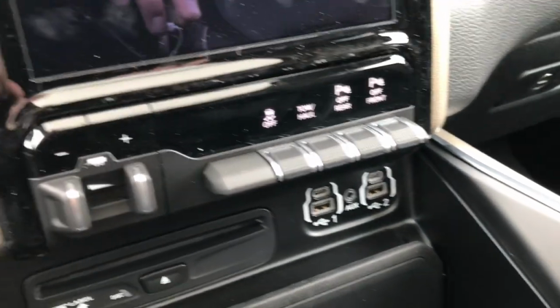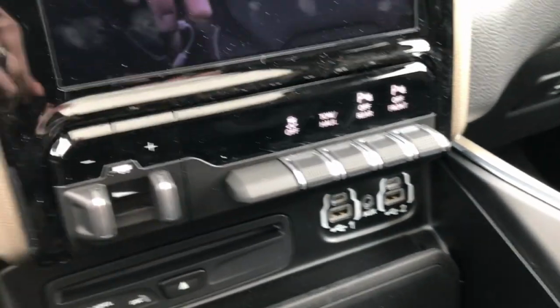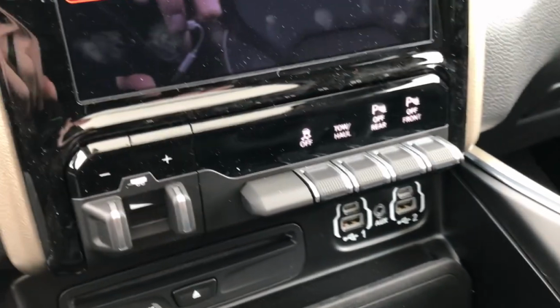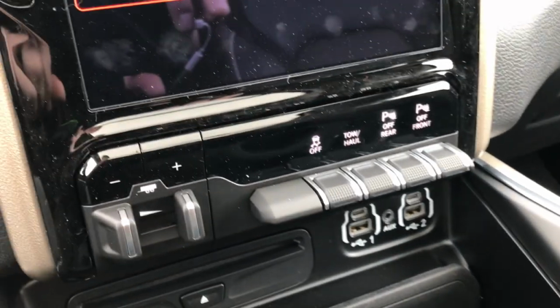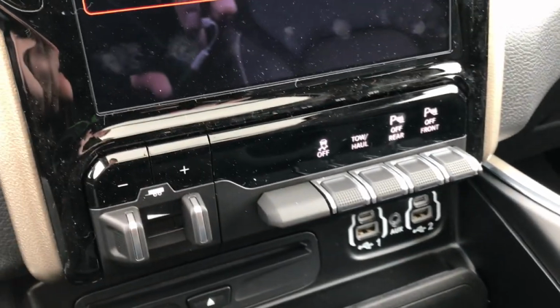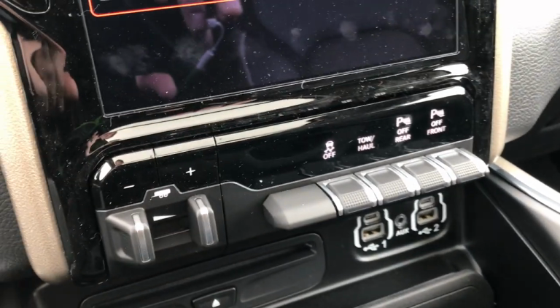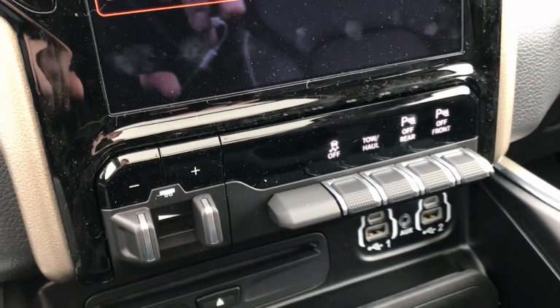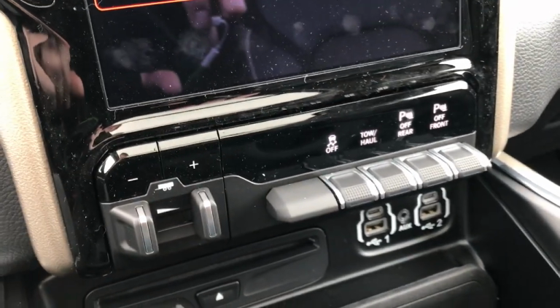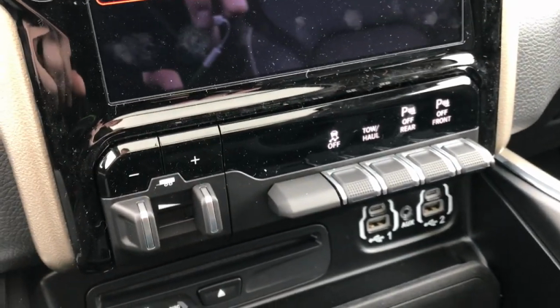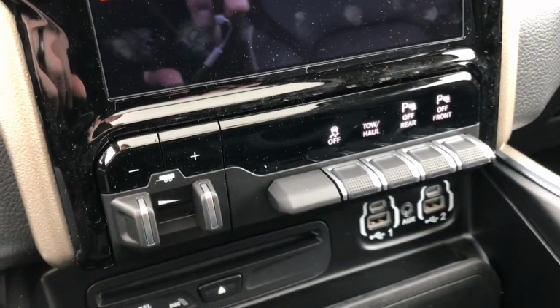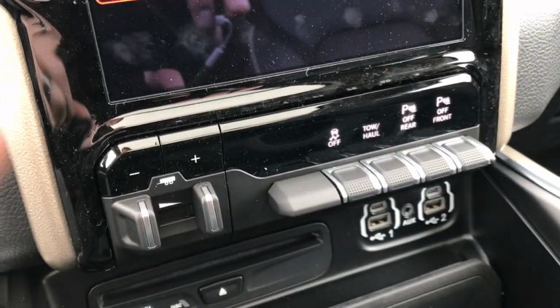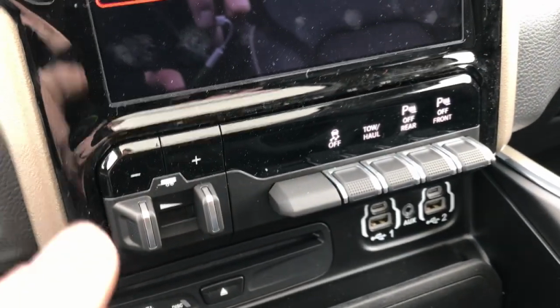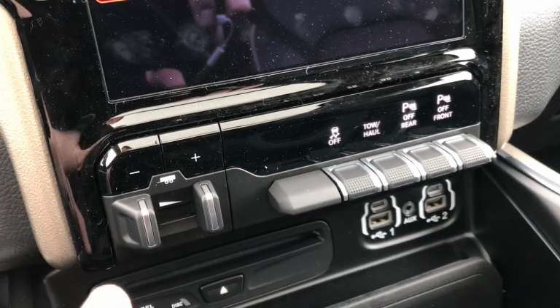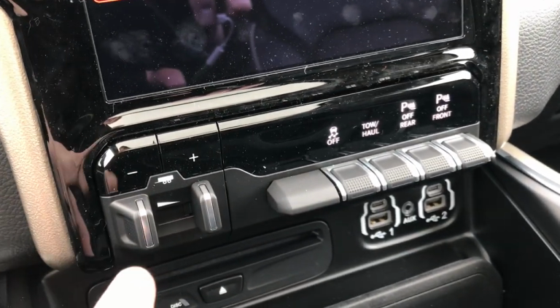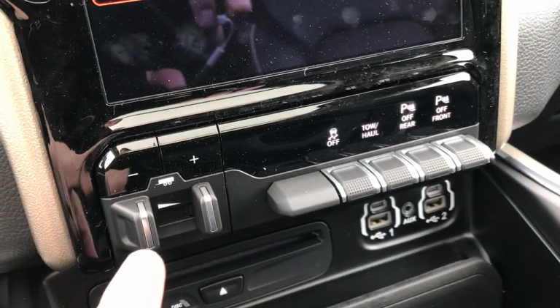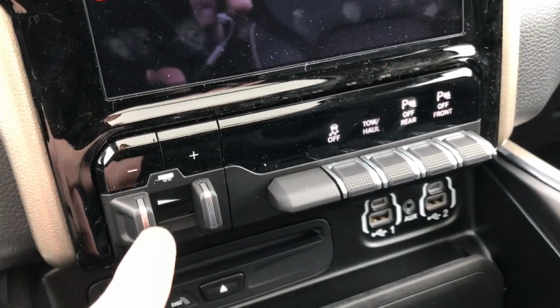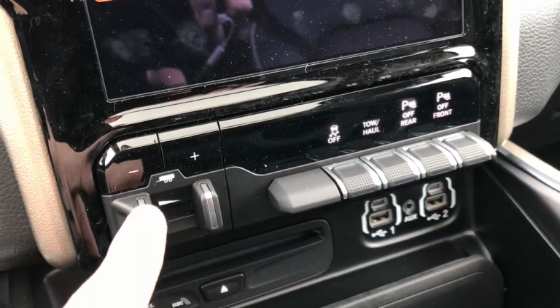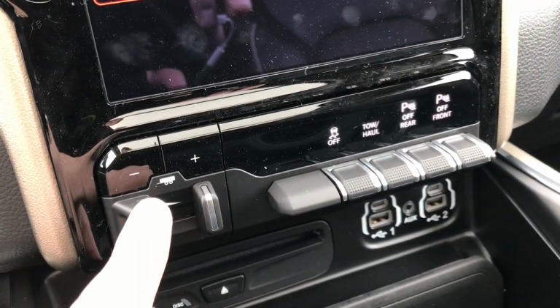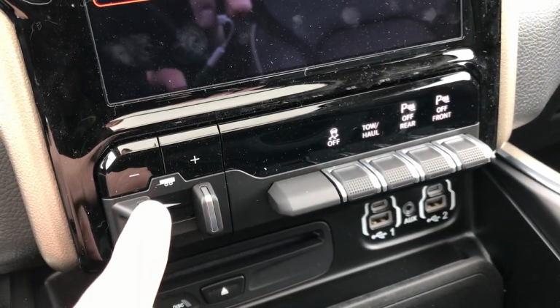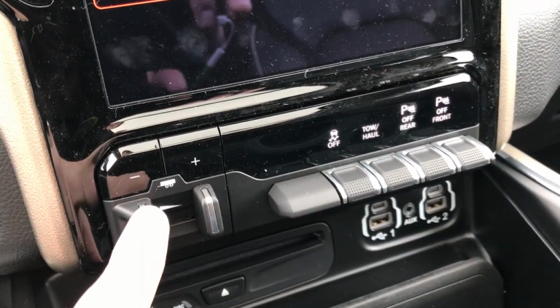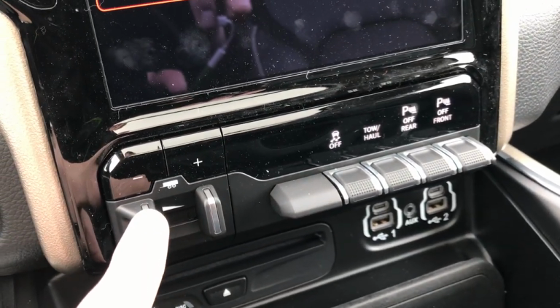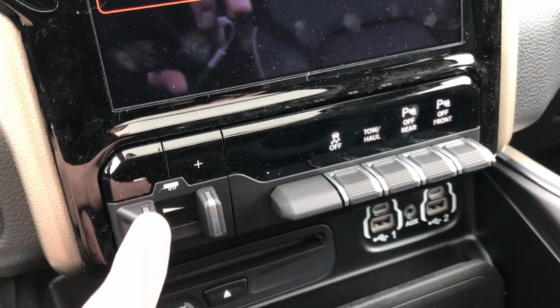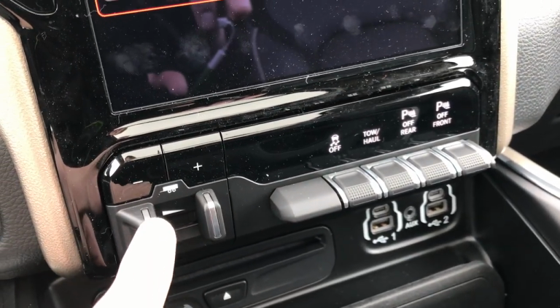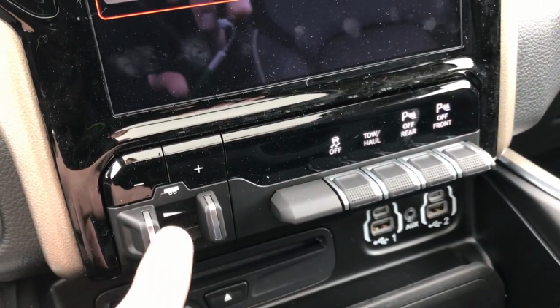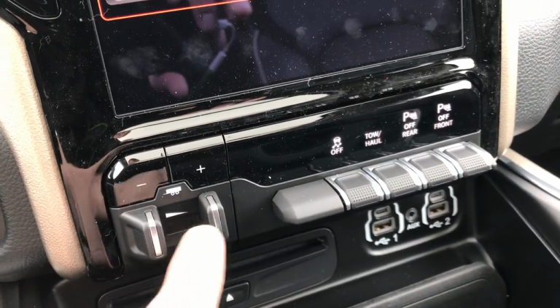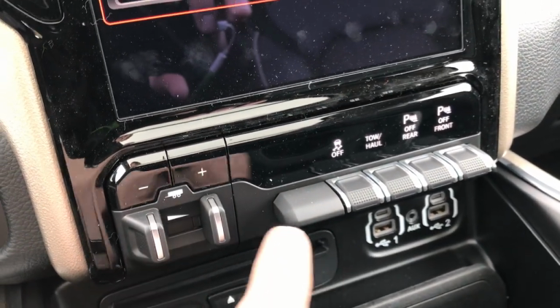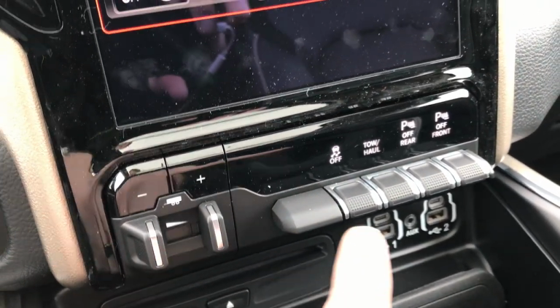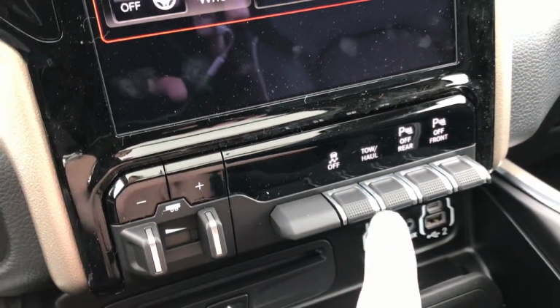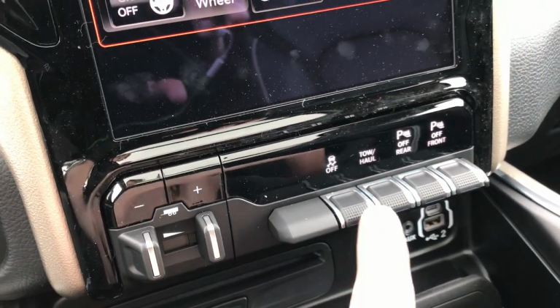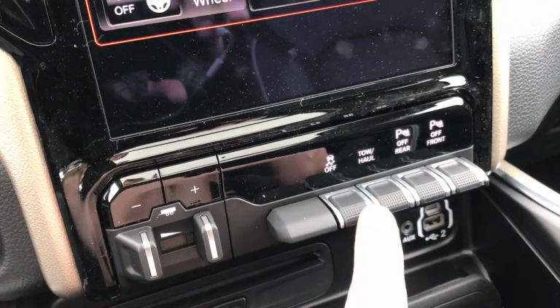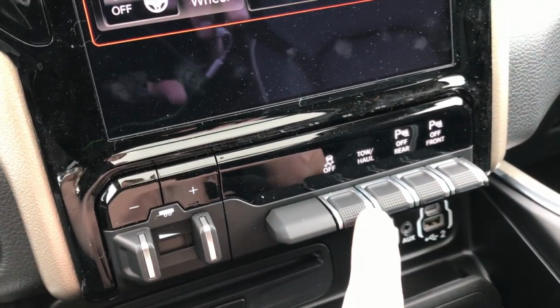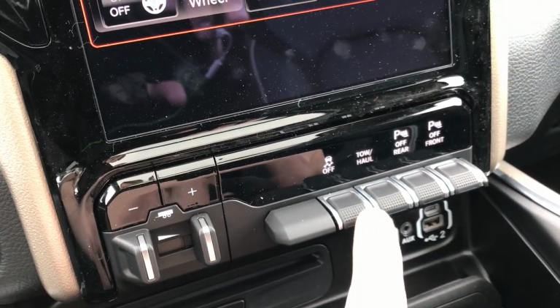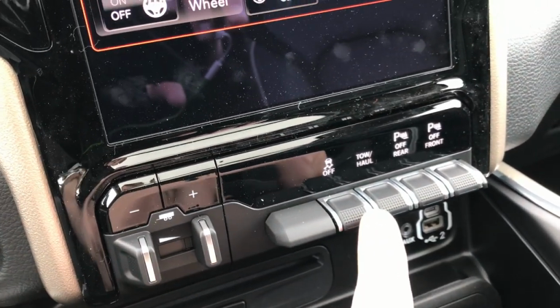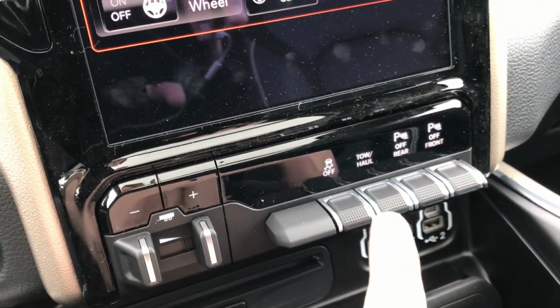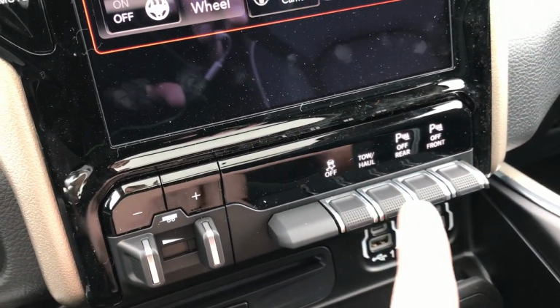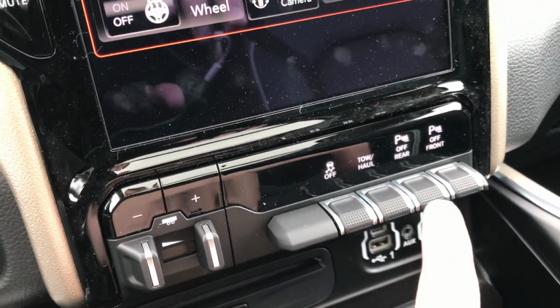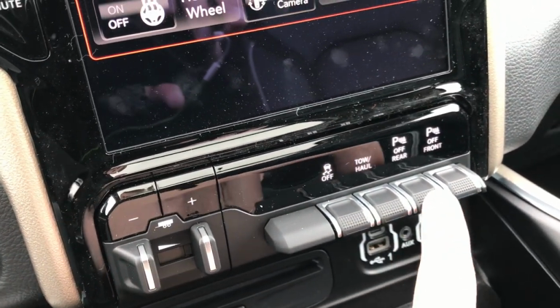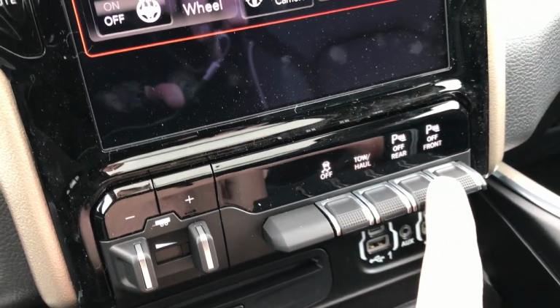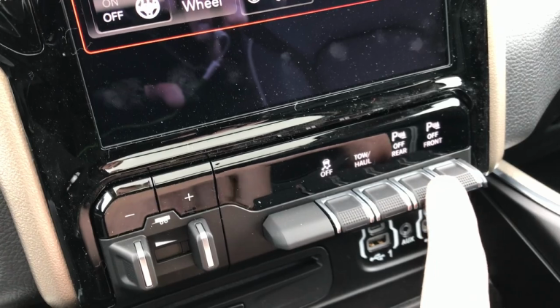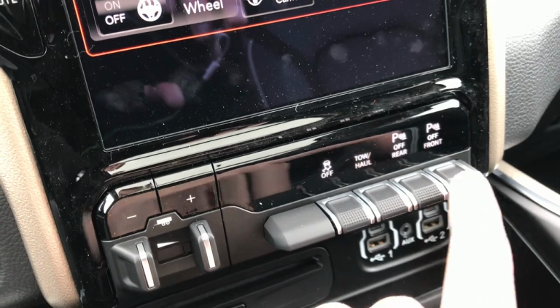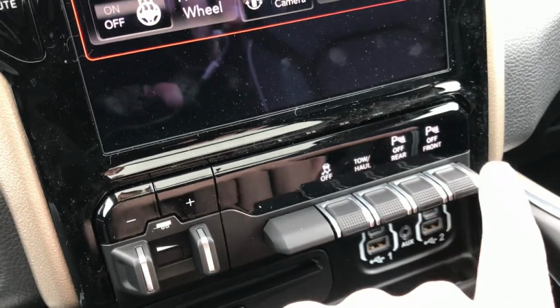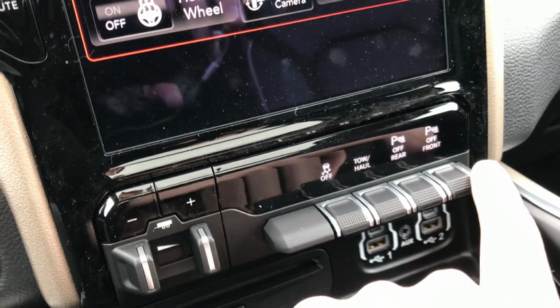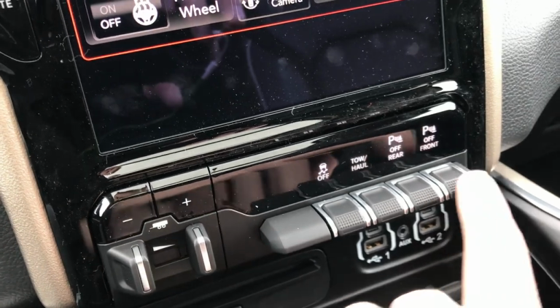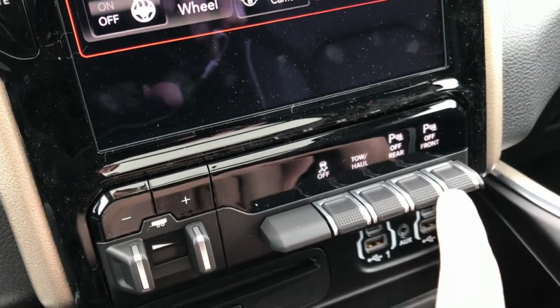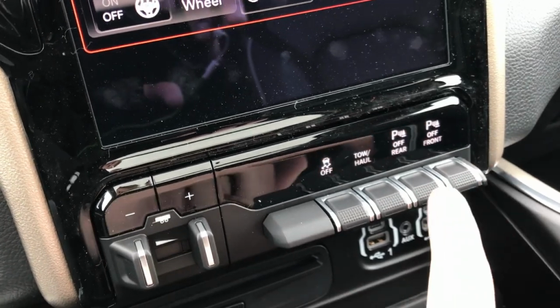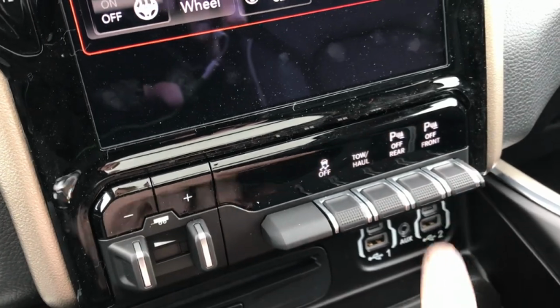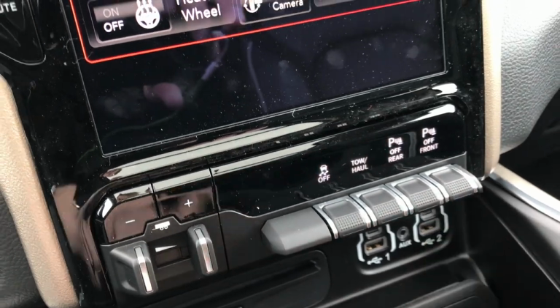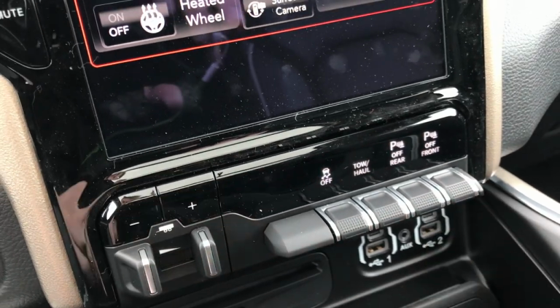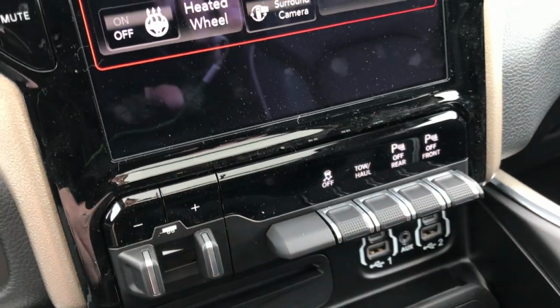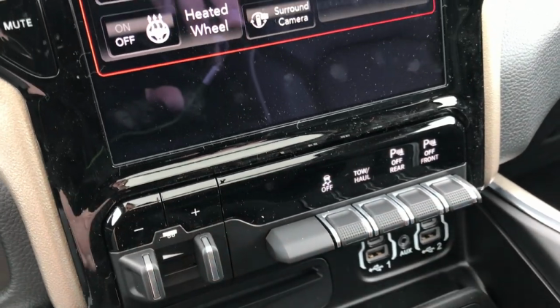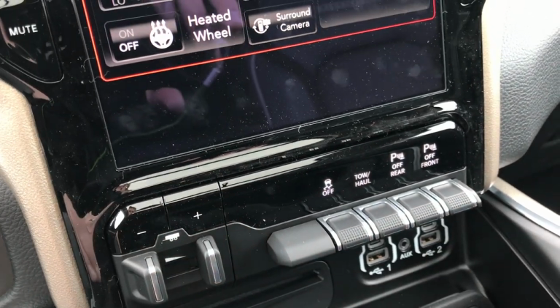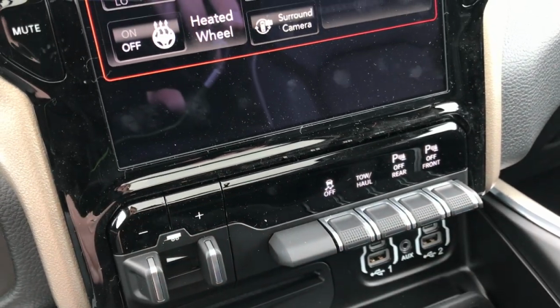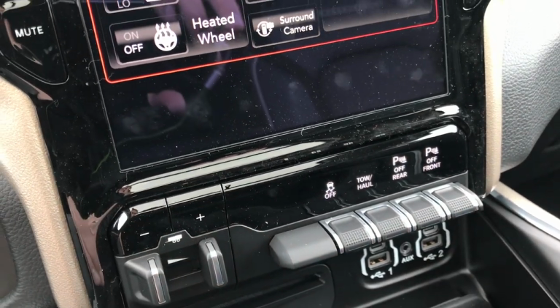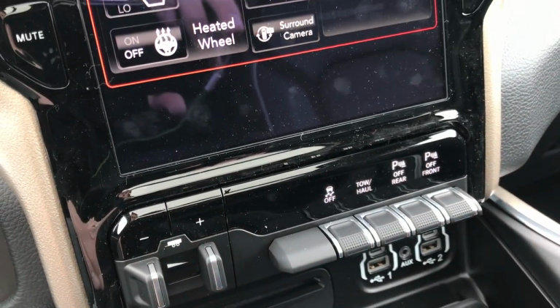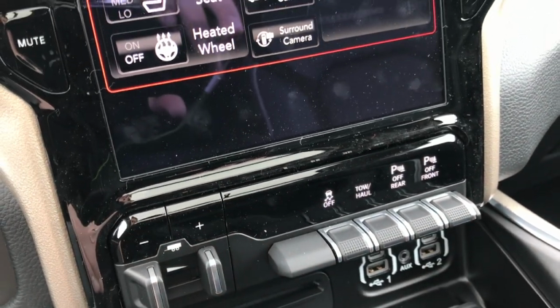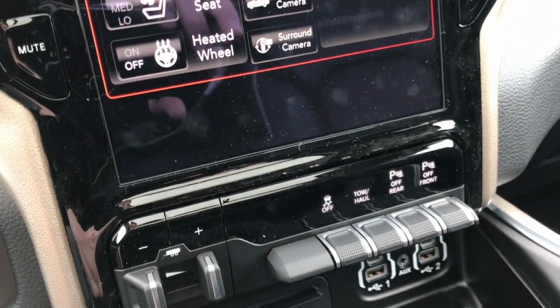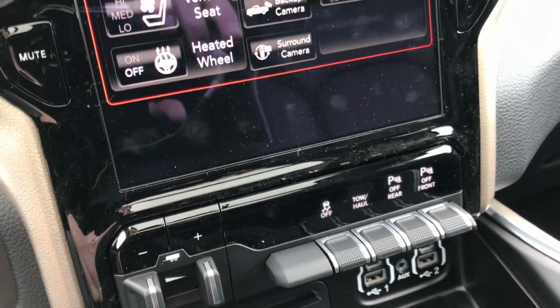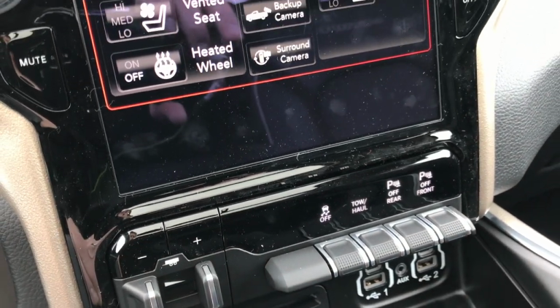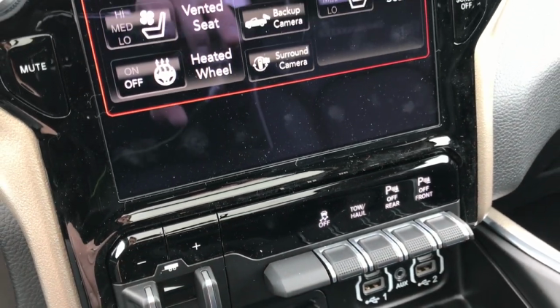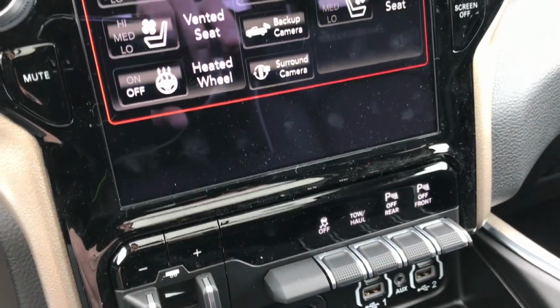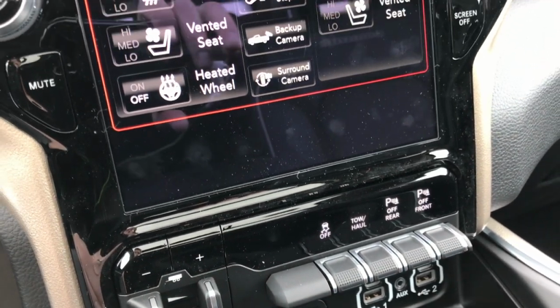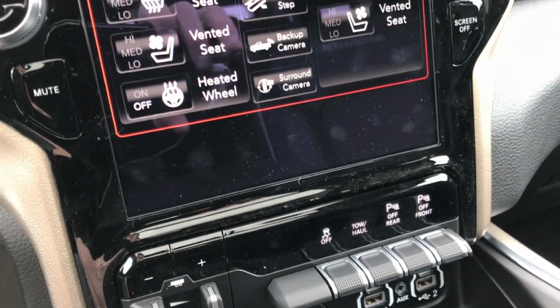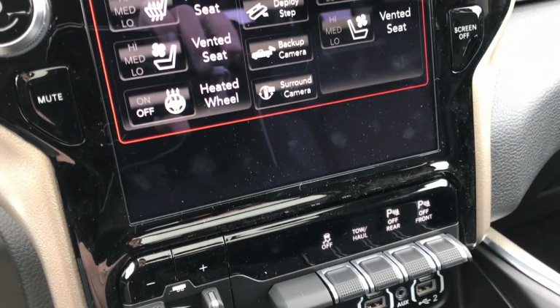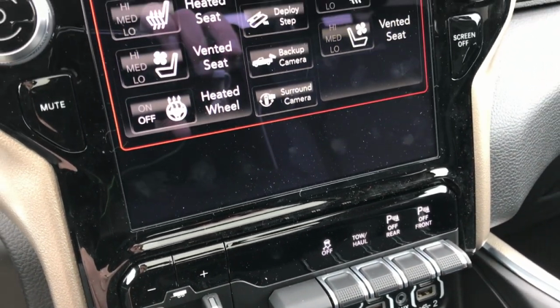This one comes with the factory brake controller, stability control, and front and rear sensors you can turn on and off.